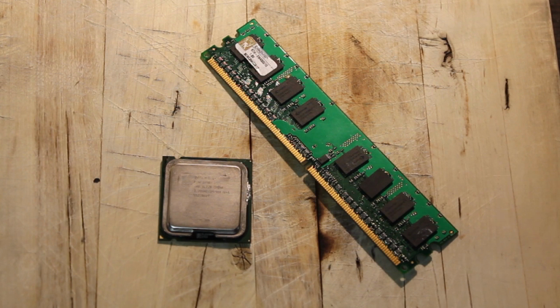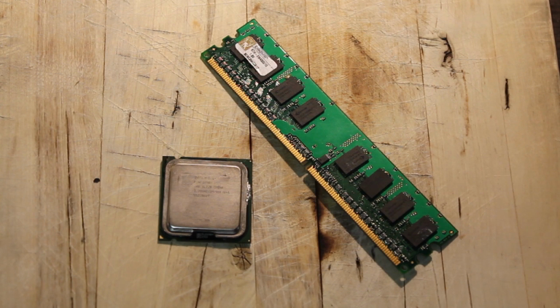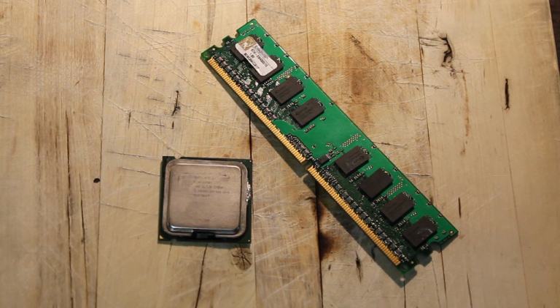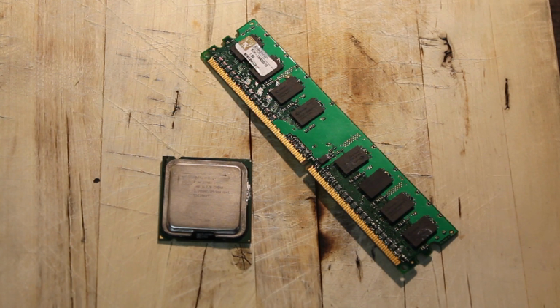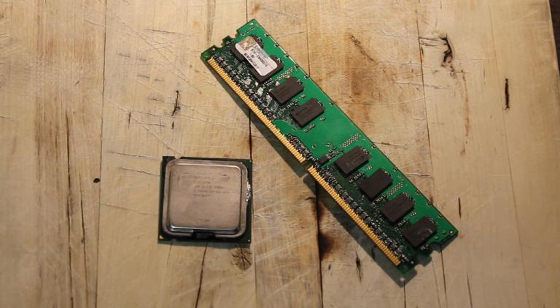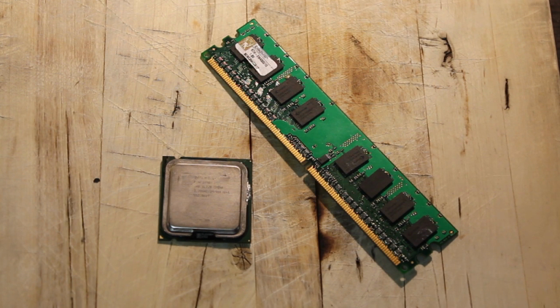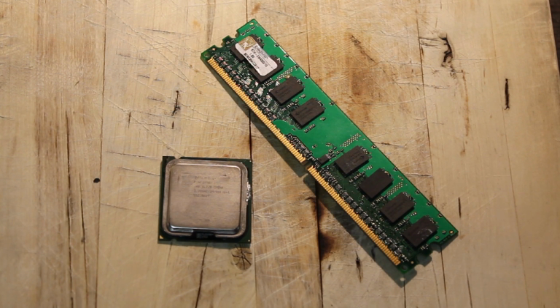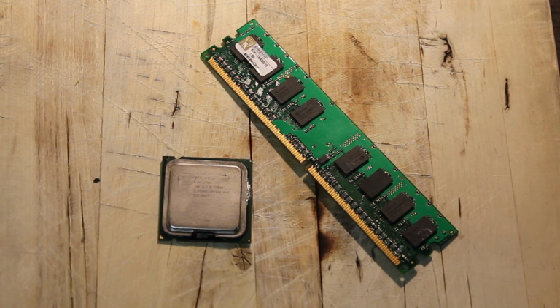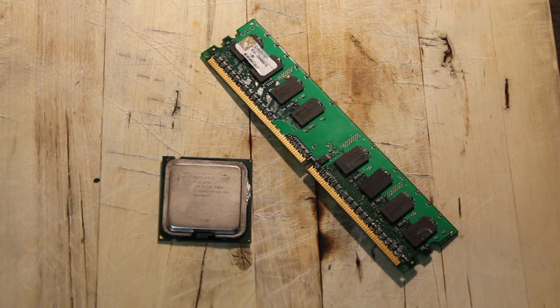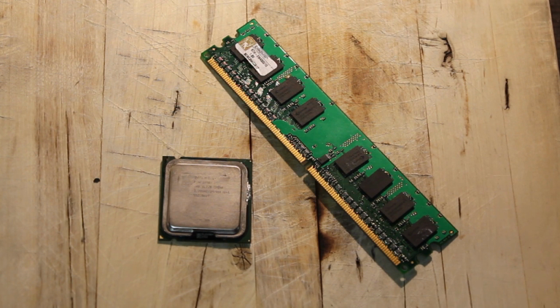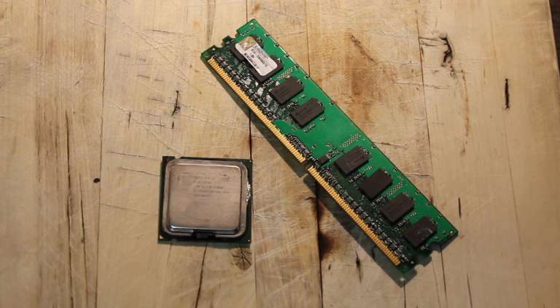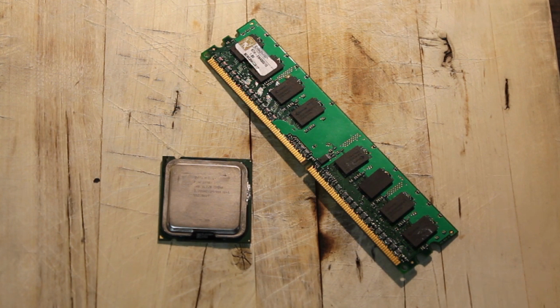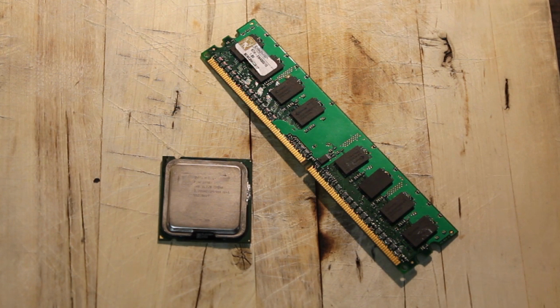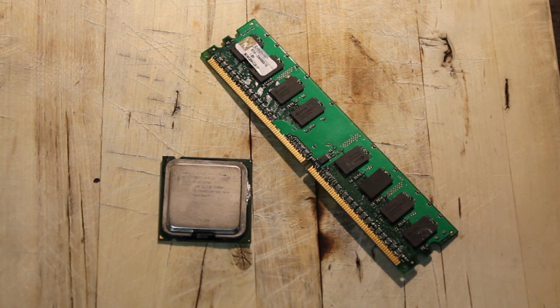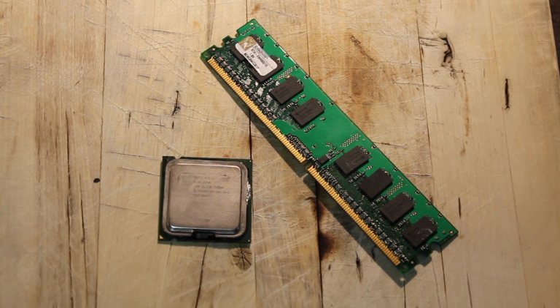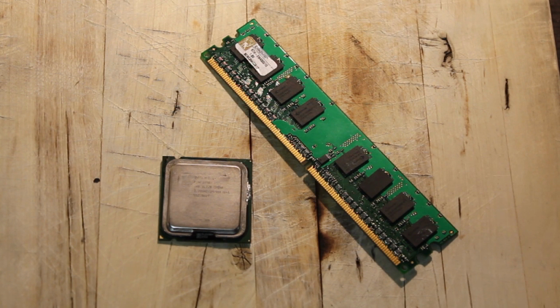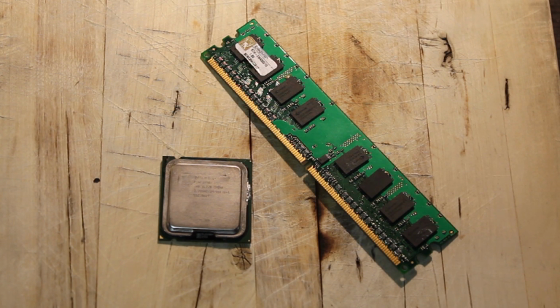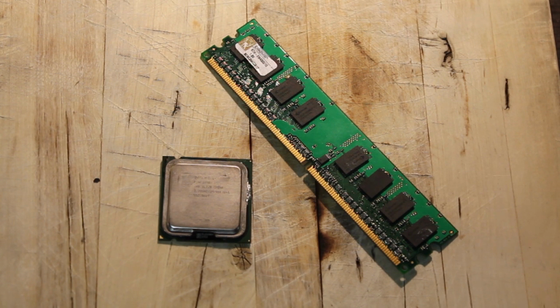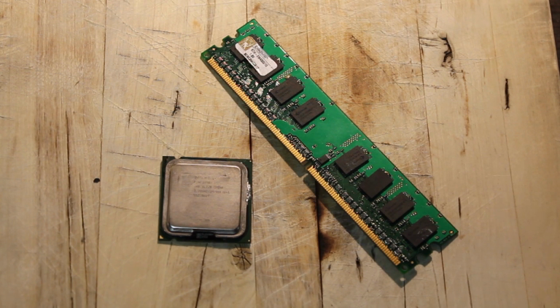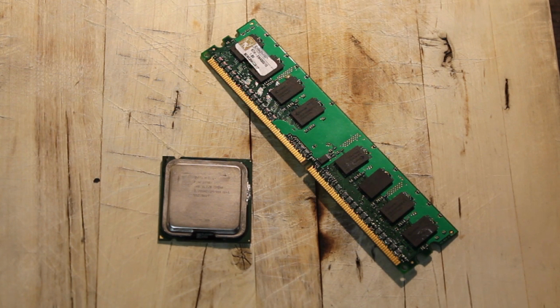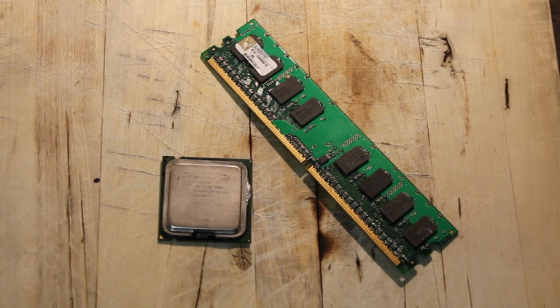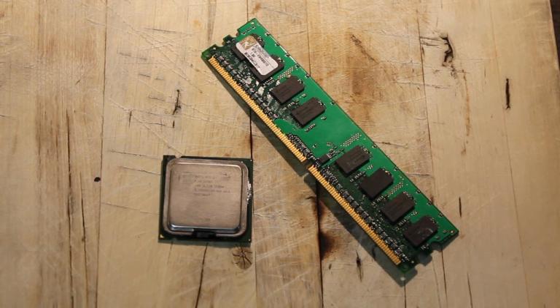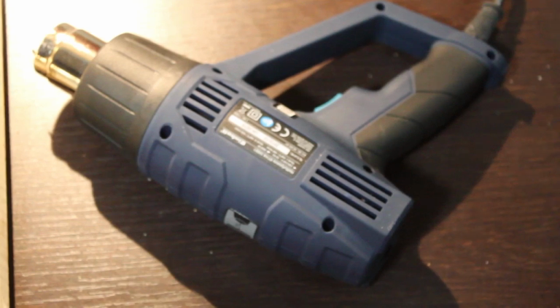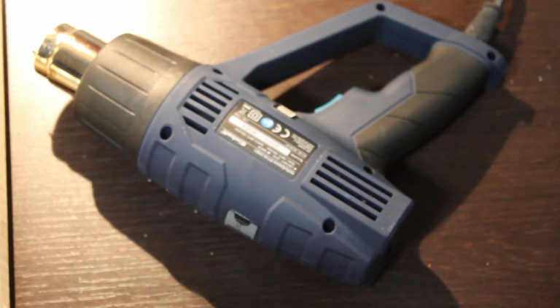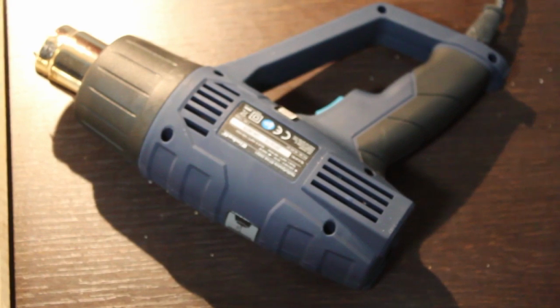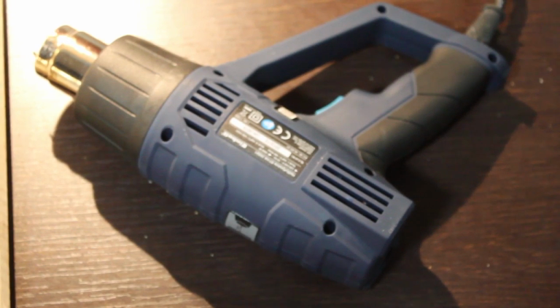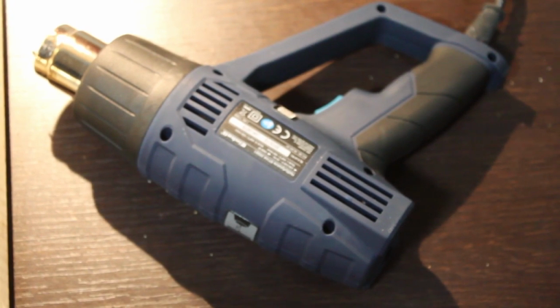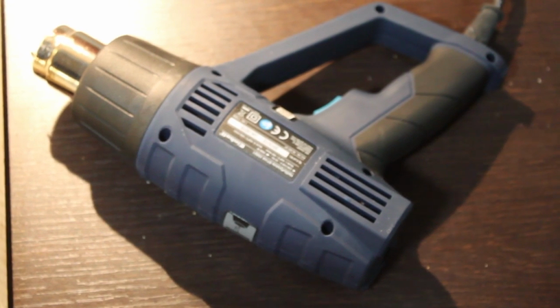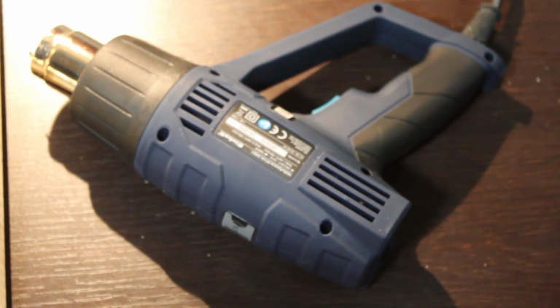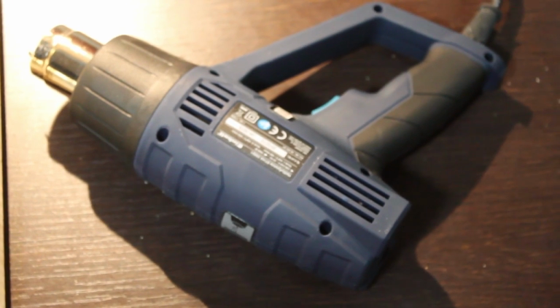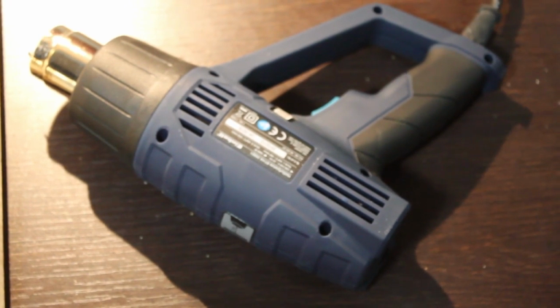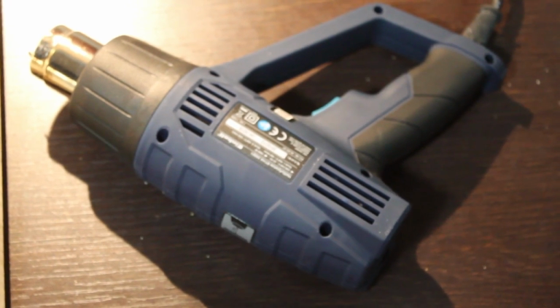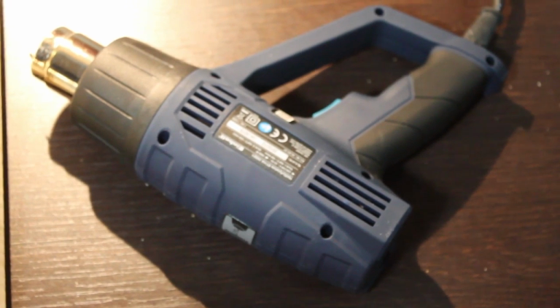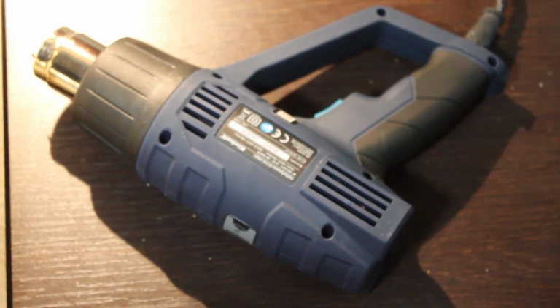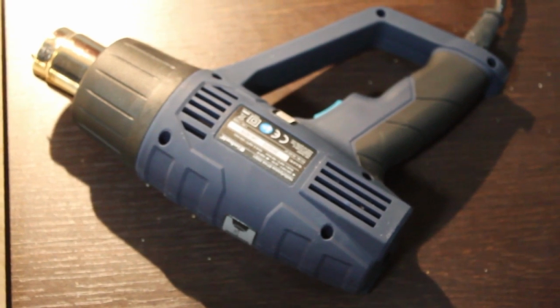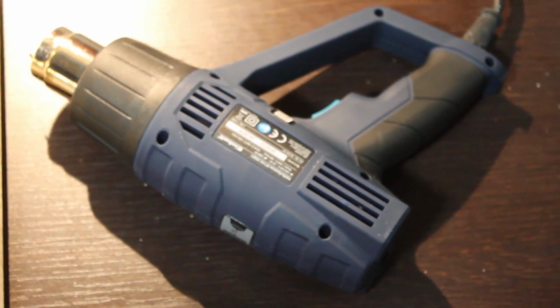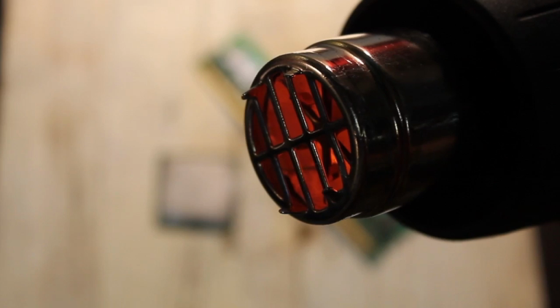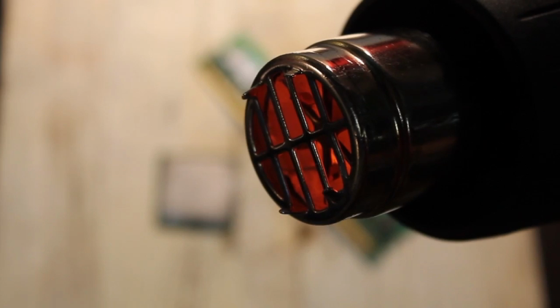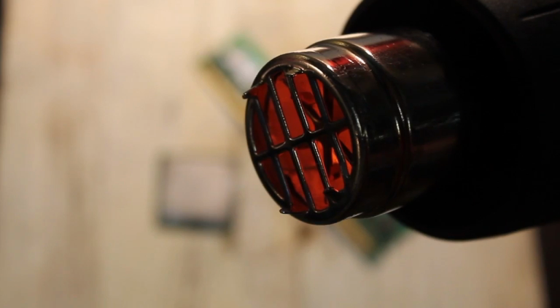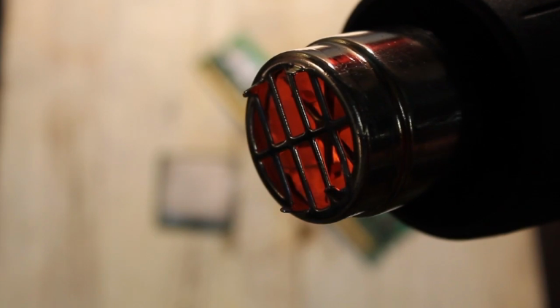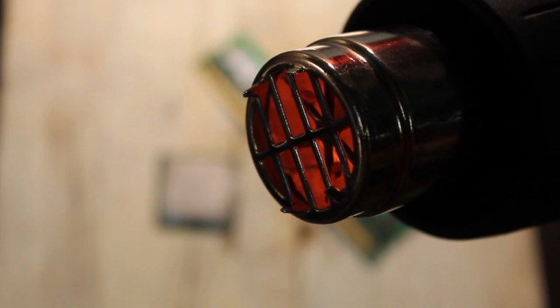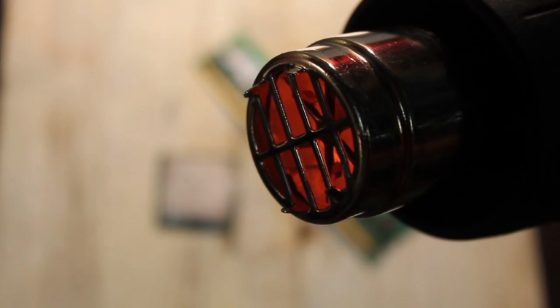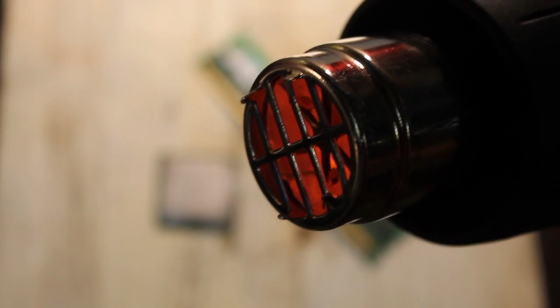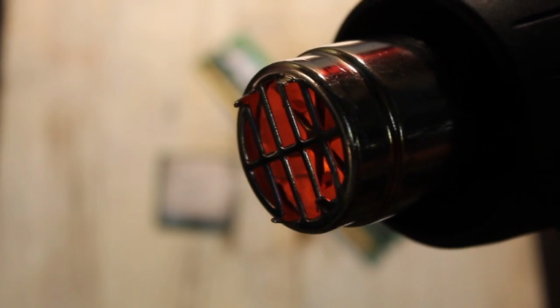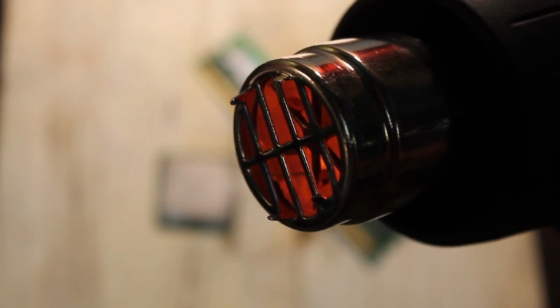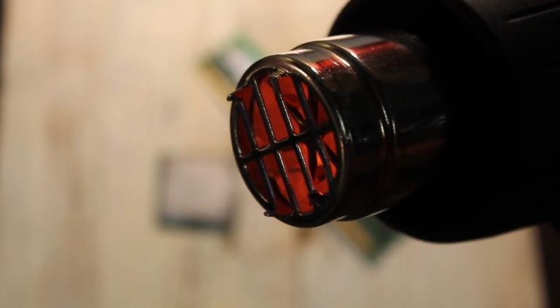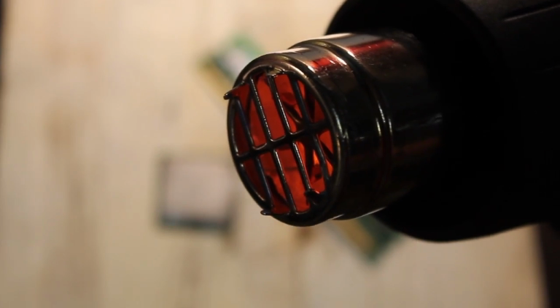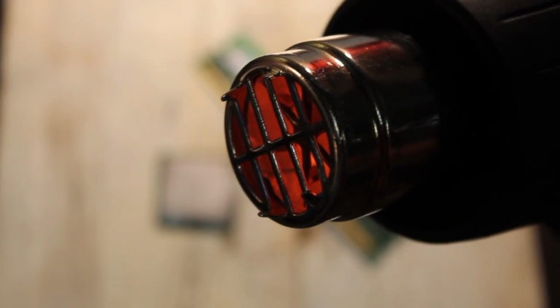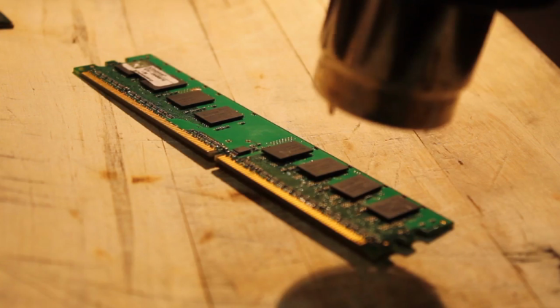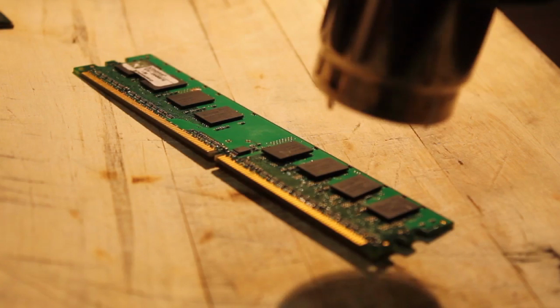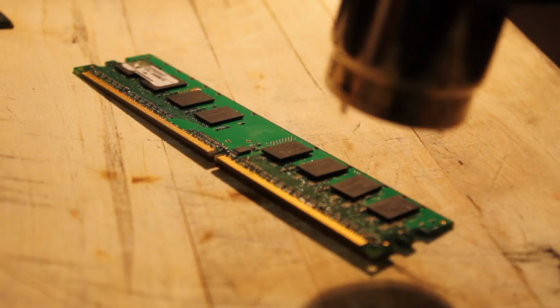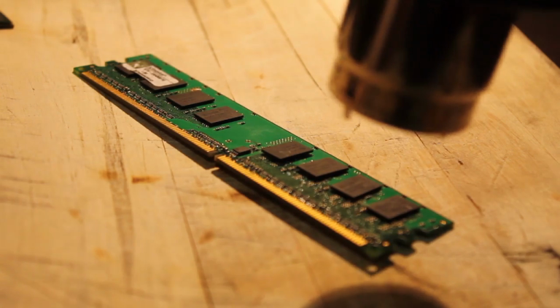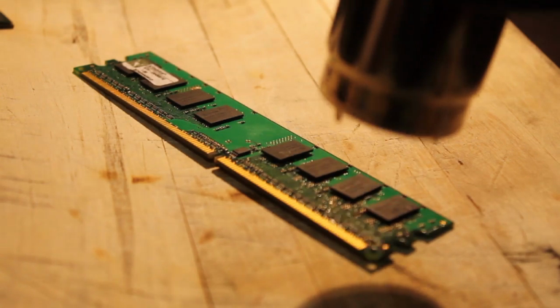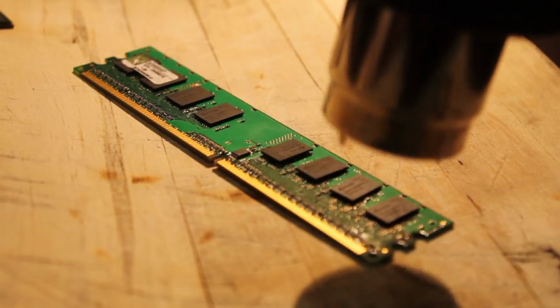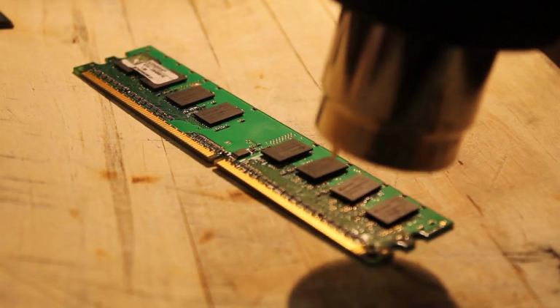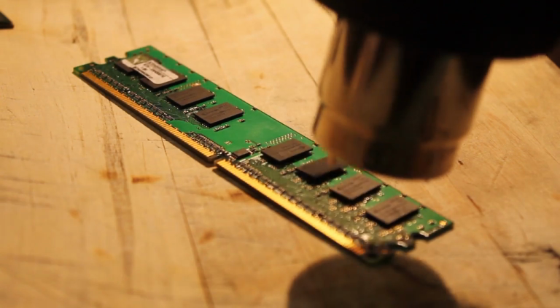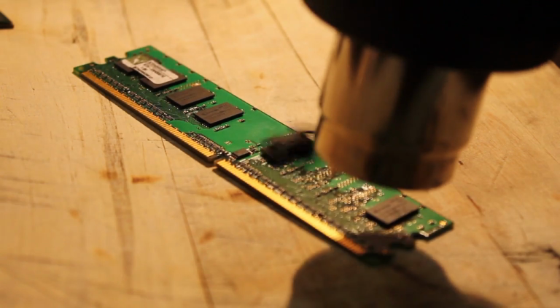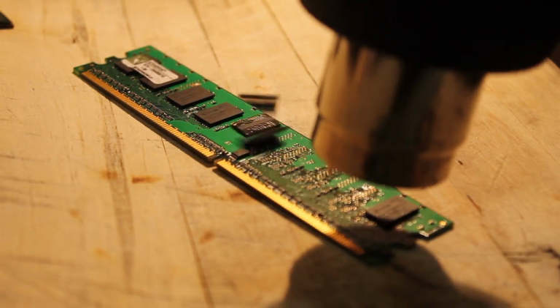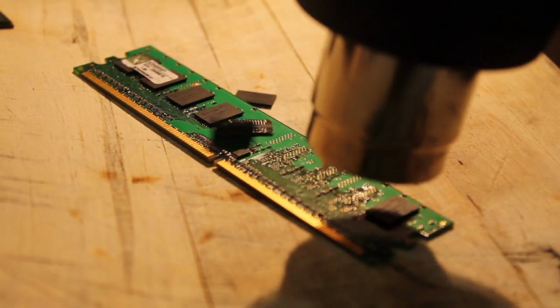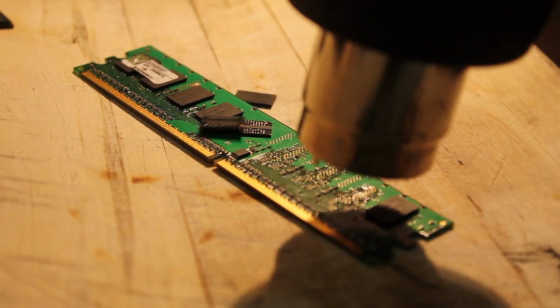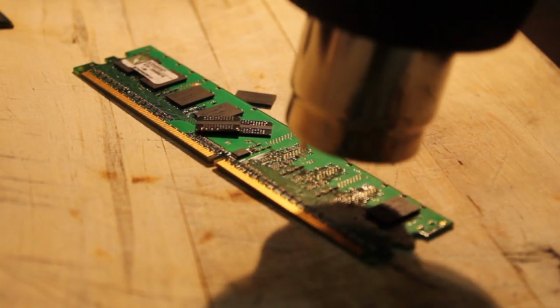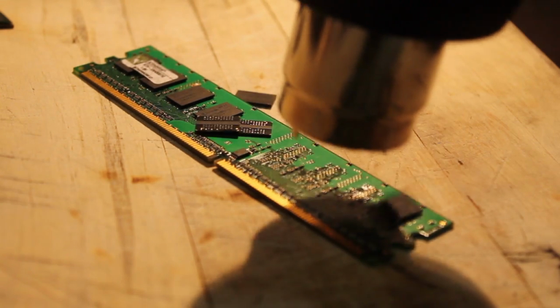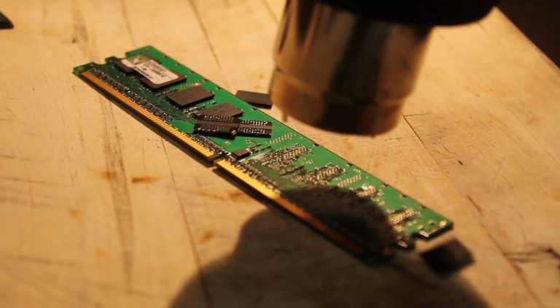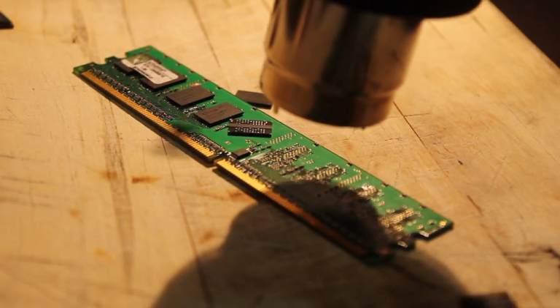You'll need an old processor, some RAM, and a heat gun. With the heat gun on high, you need to blow some memory off of the RAM.